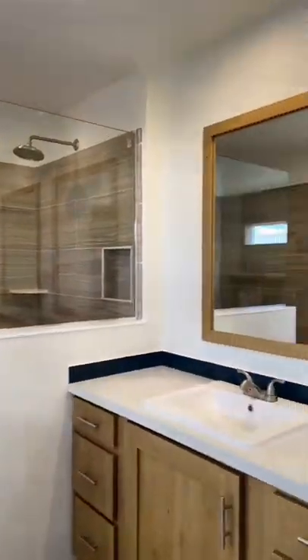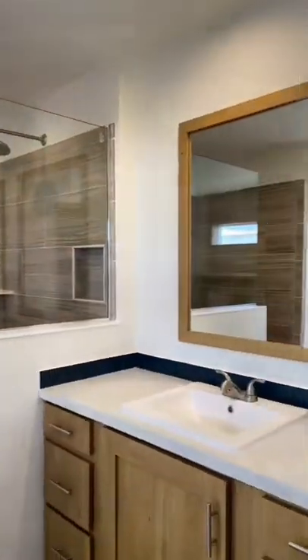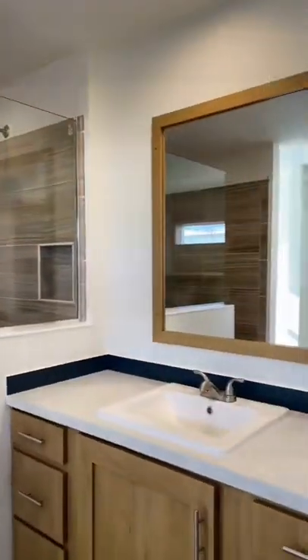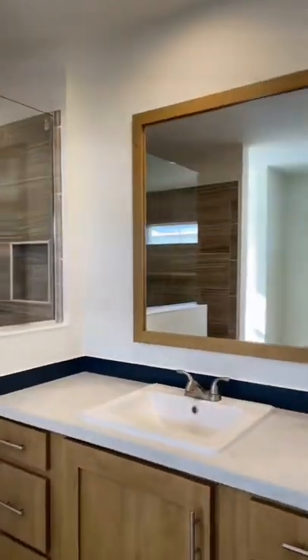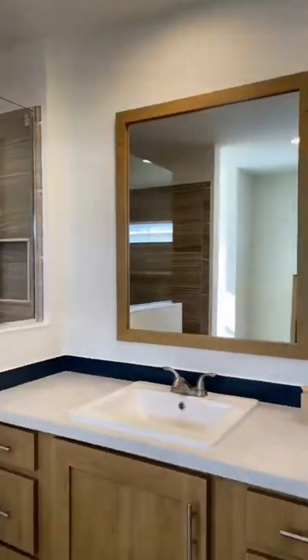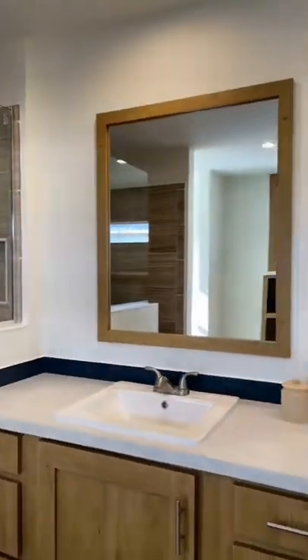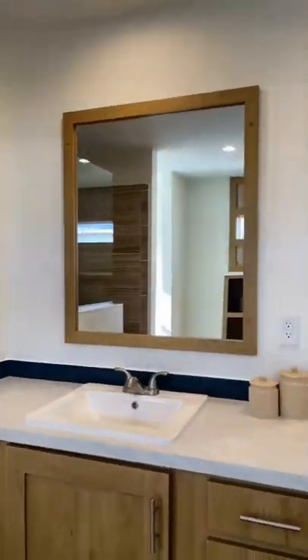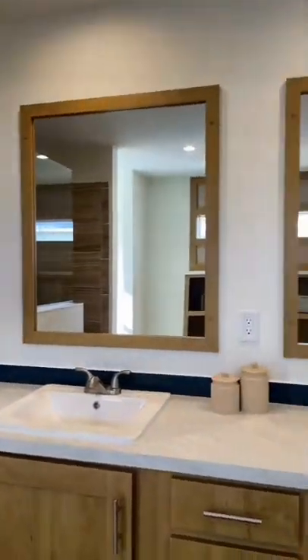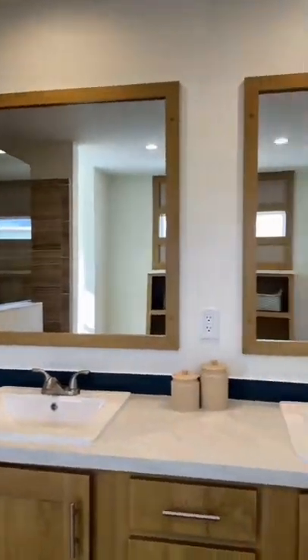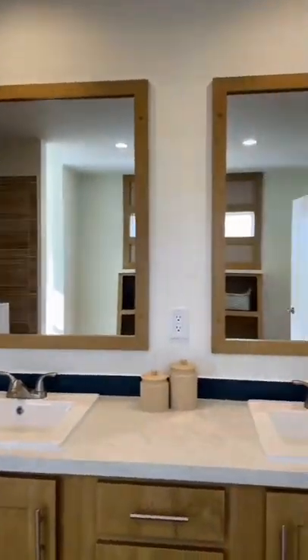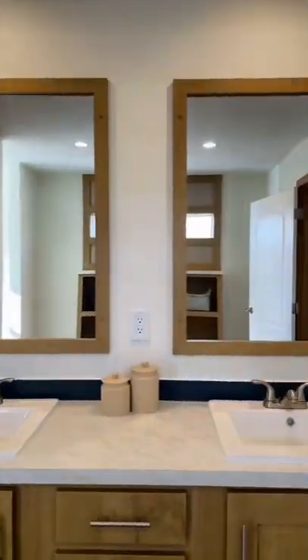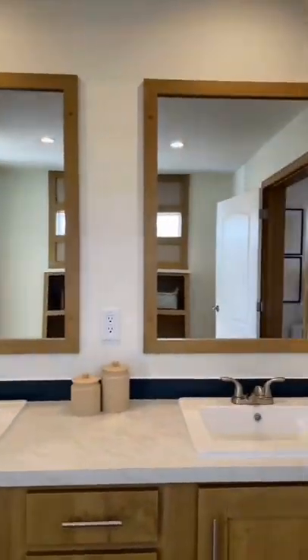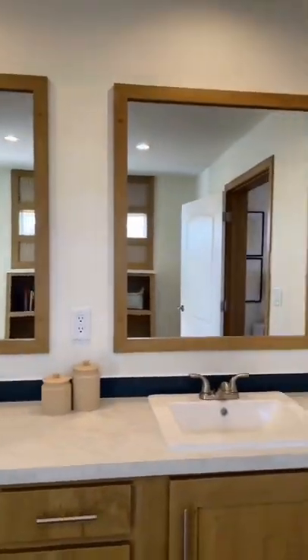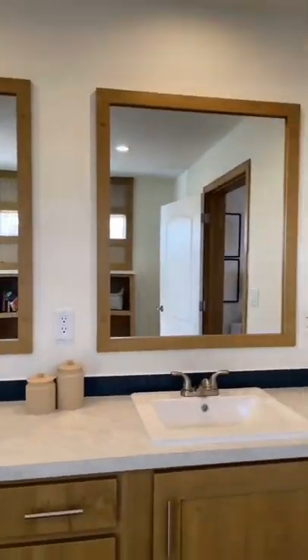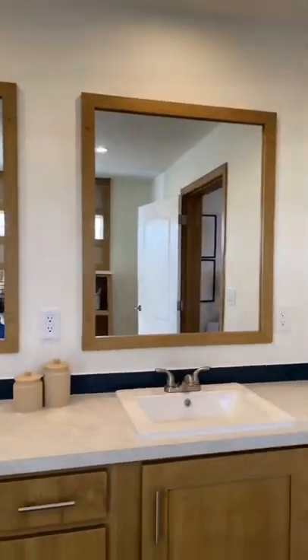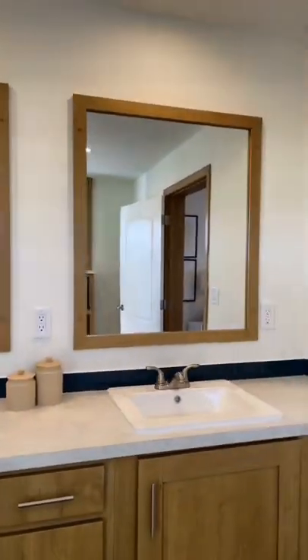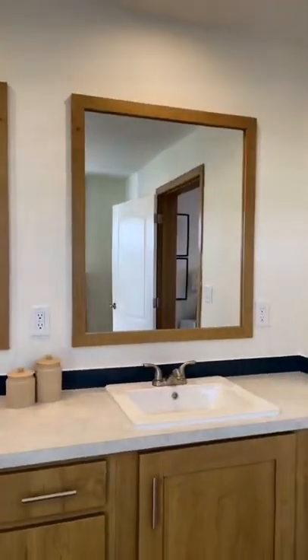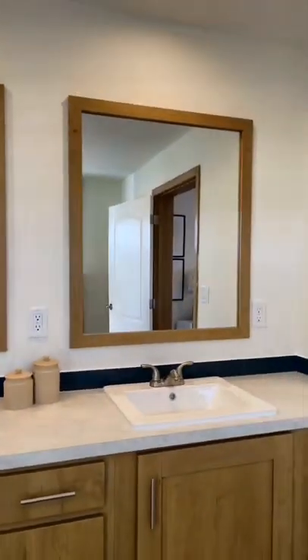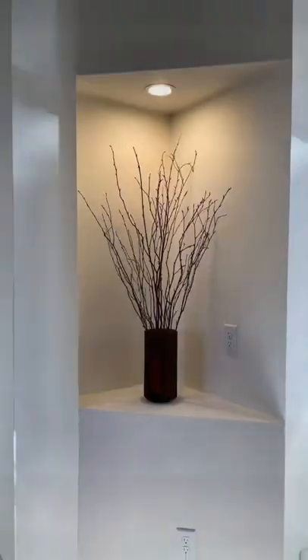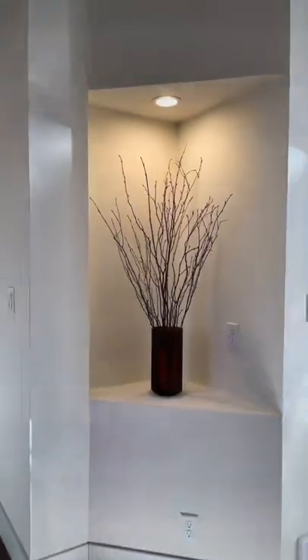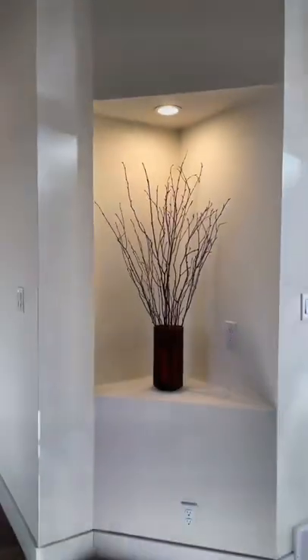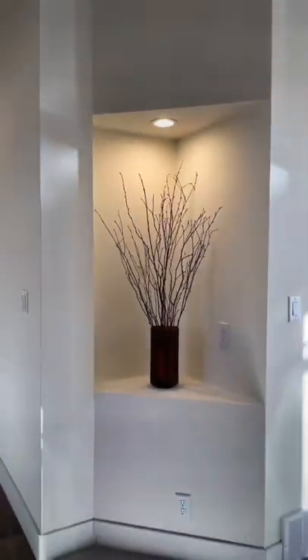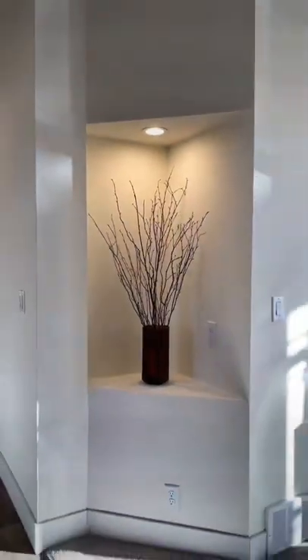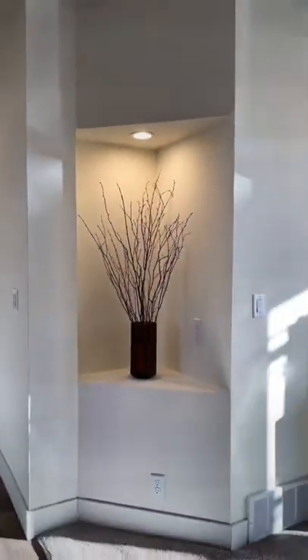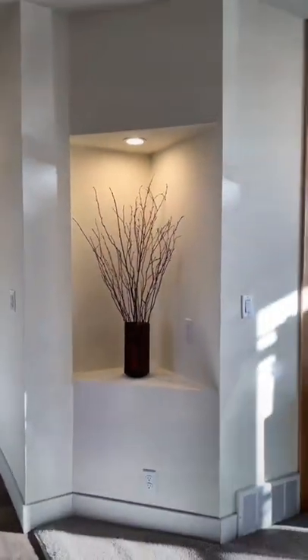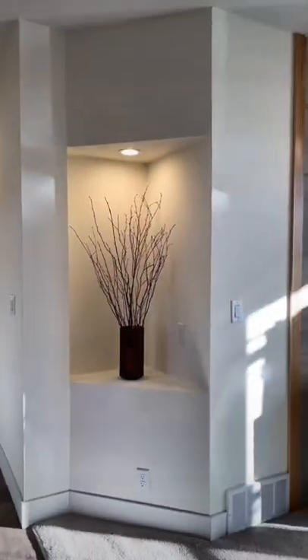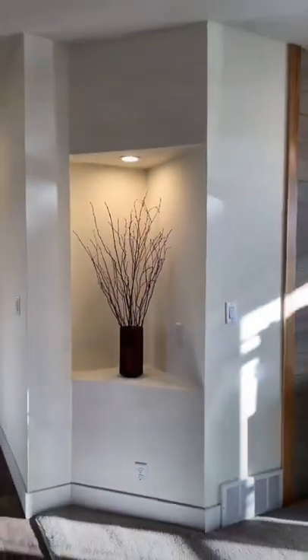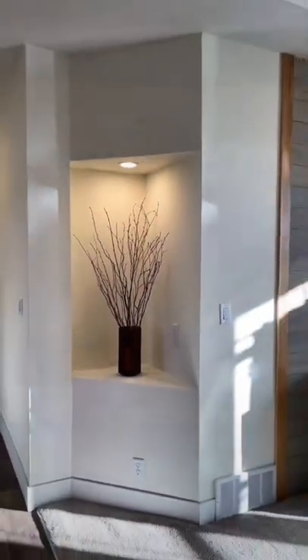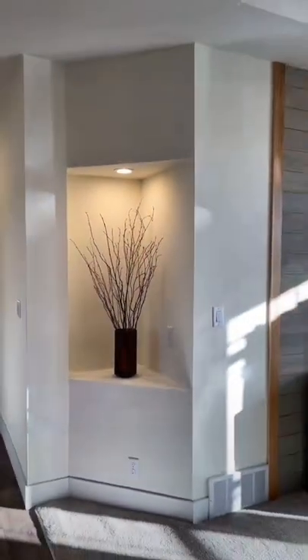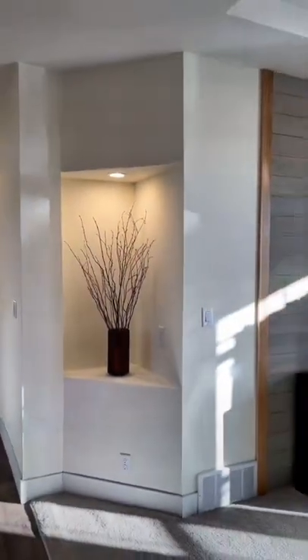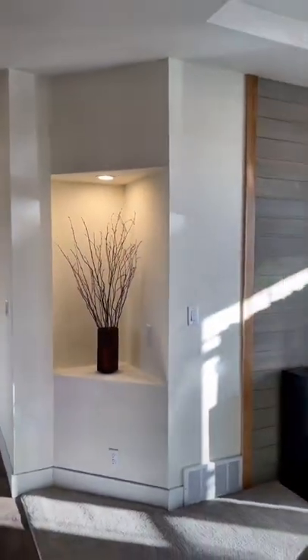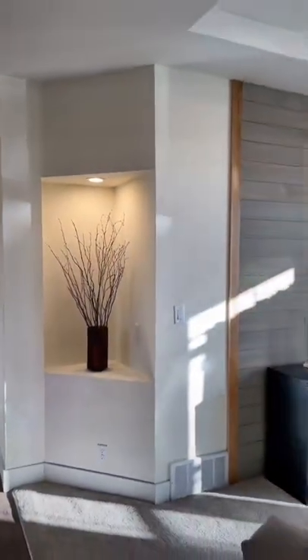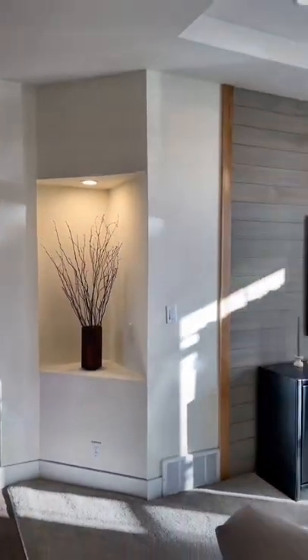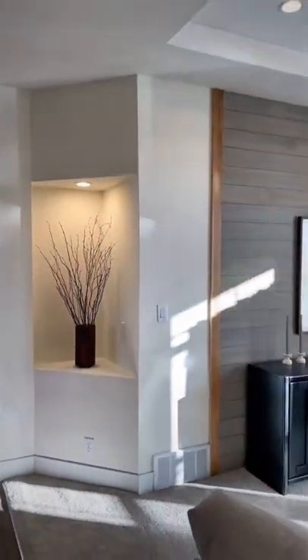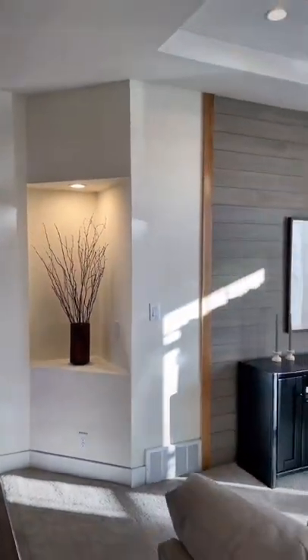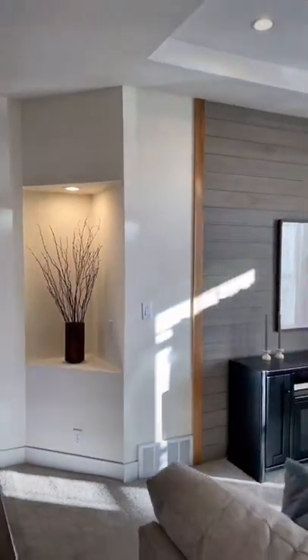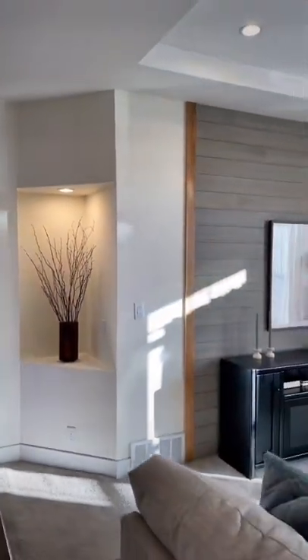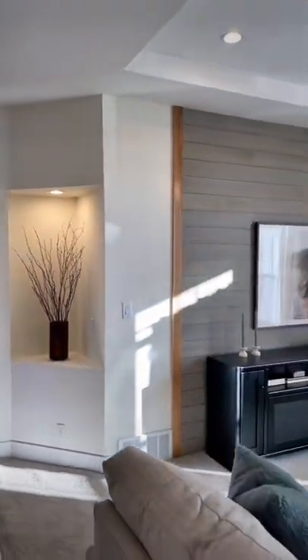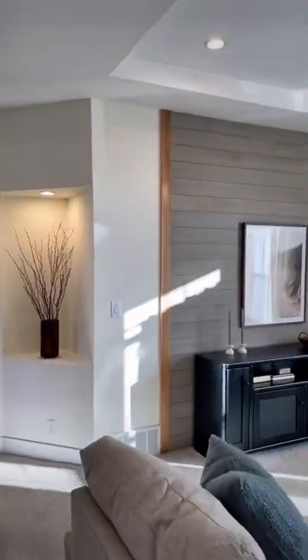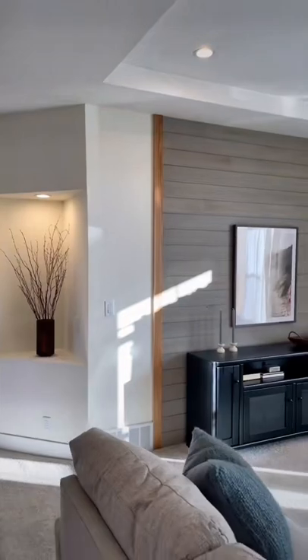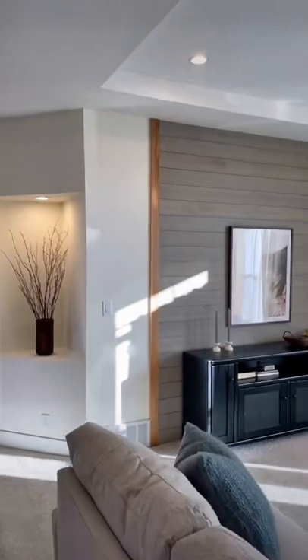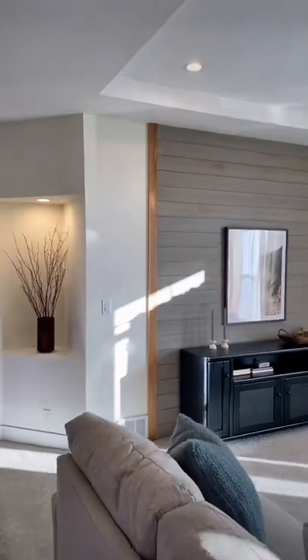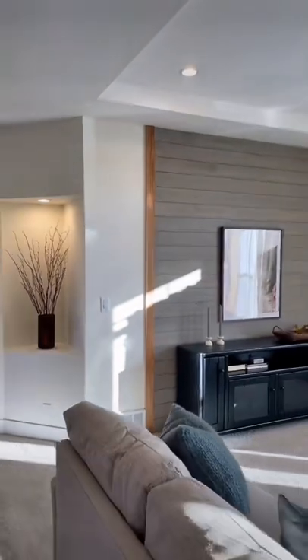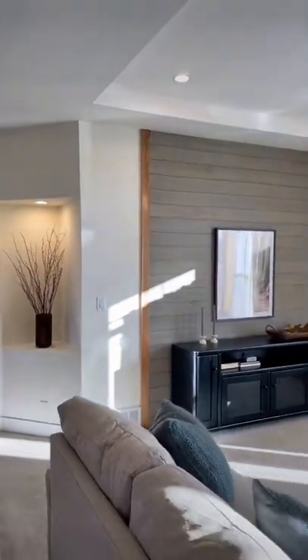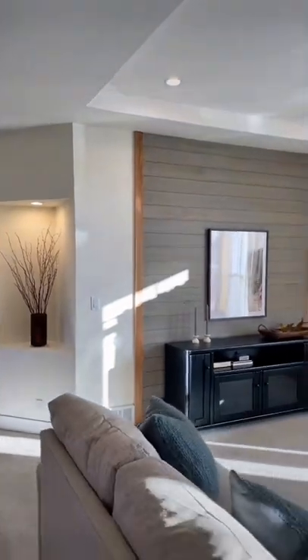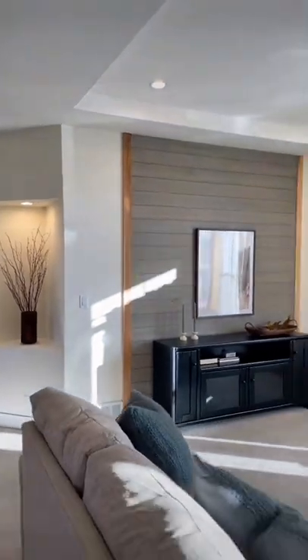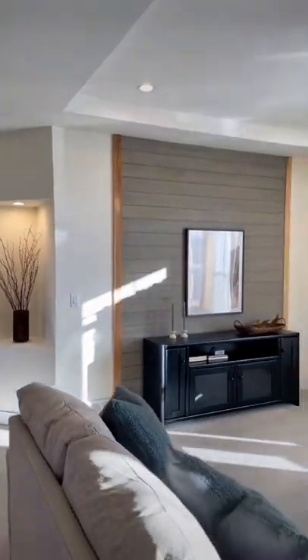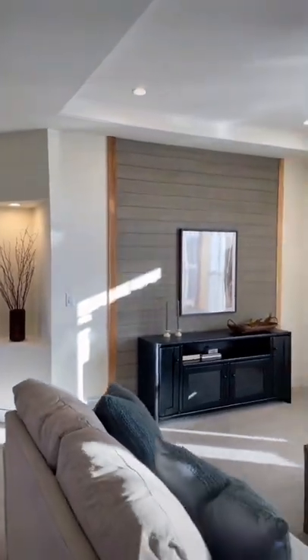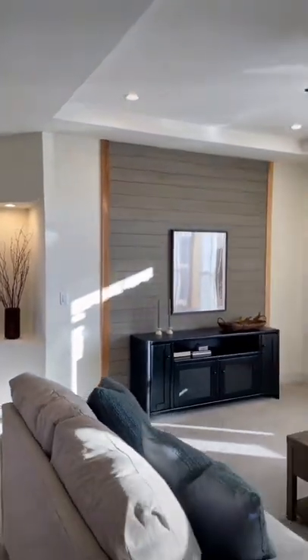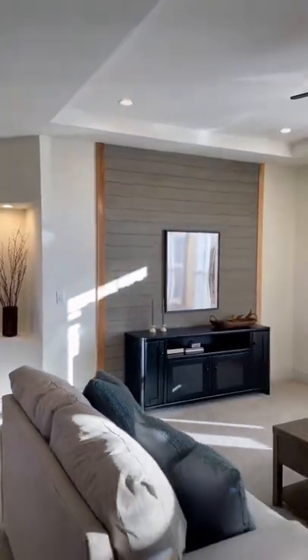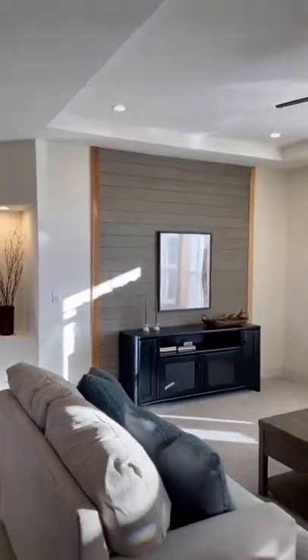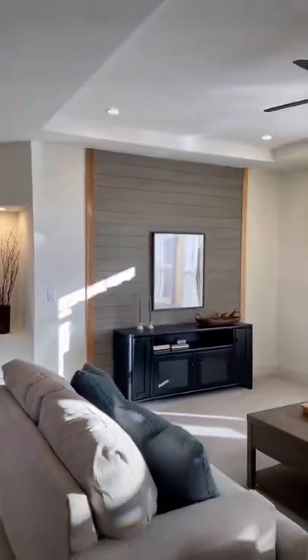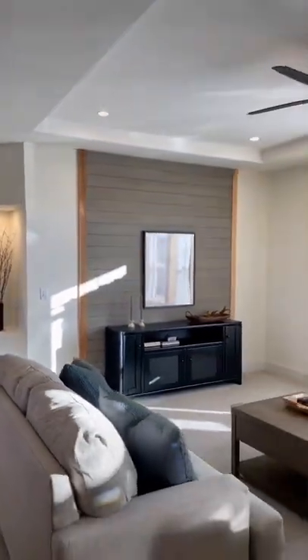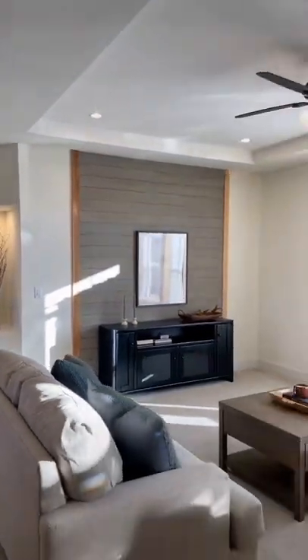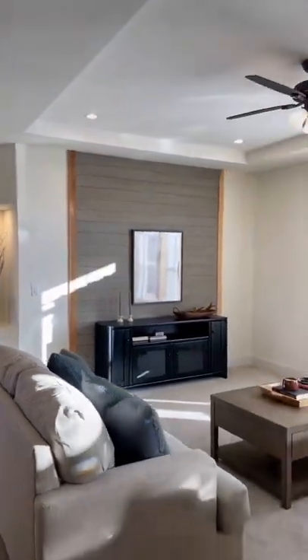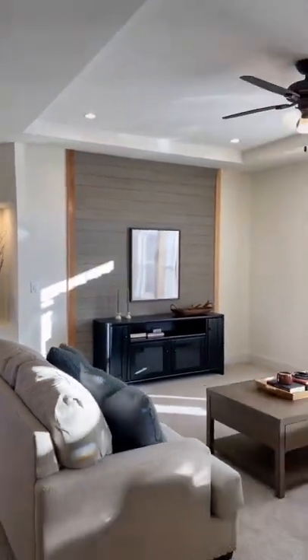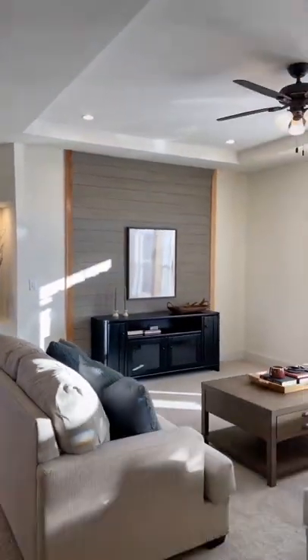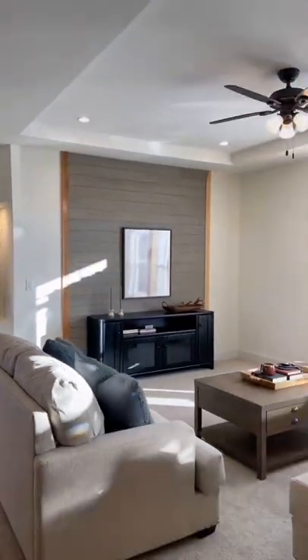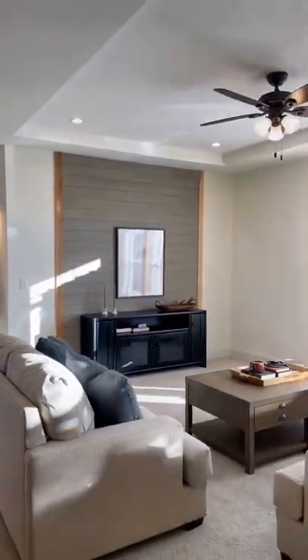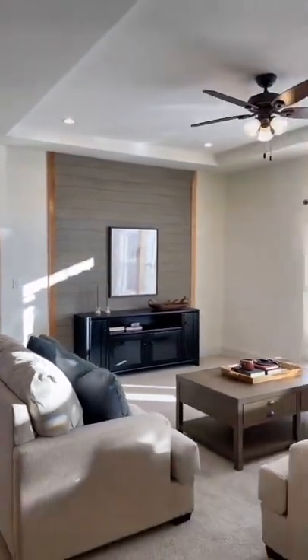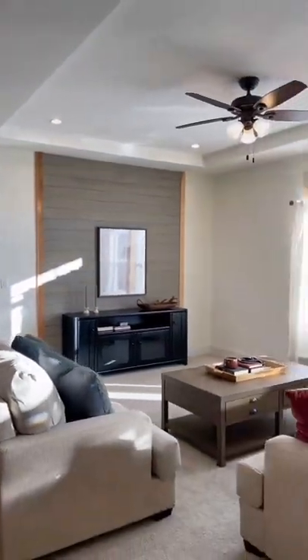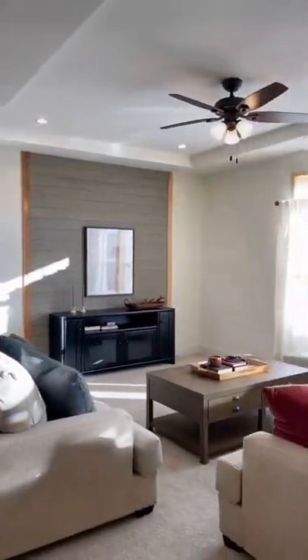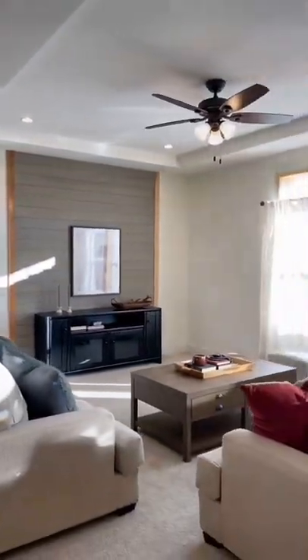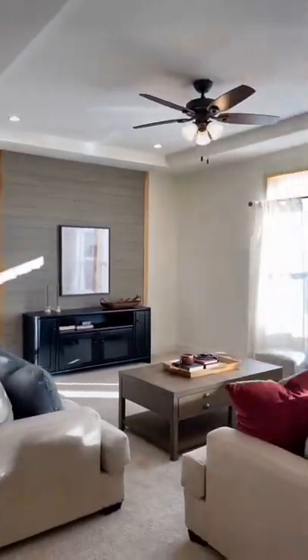With over 1,600 square feet of living space, the Legacy 412 is the perfect combination of luxury and convenience.